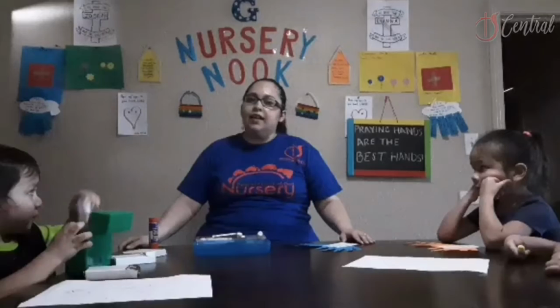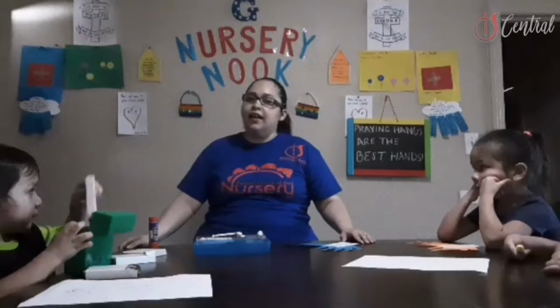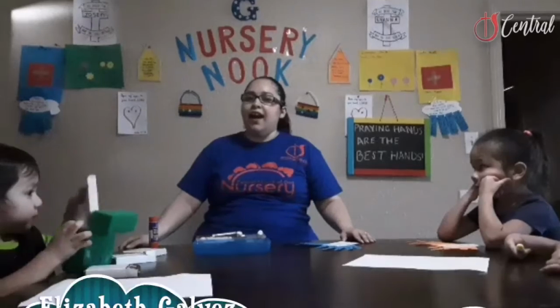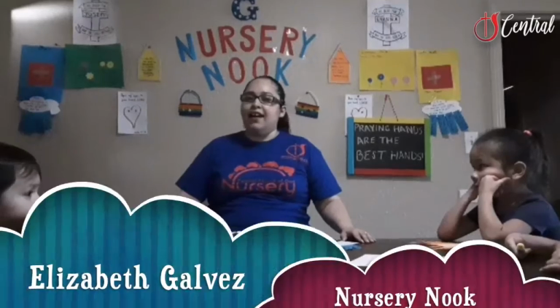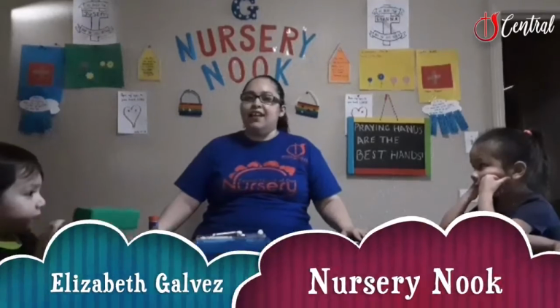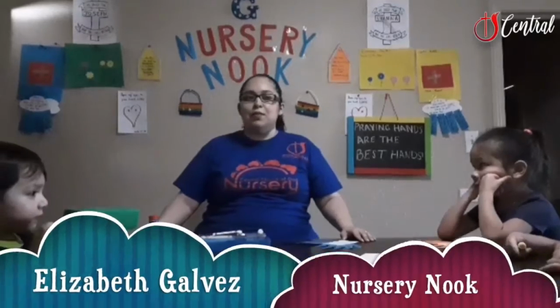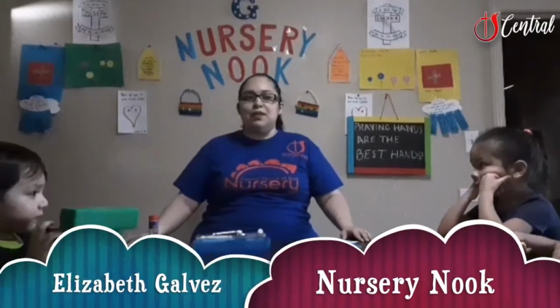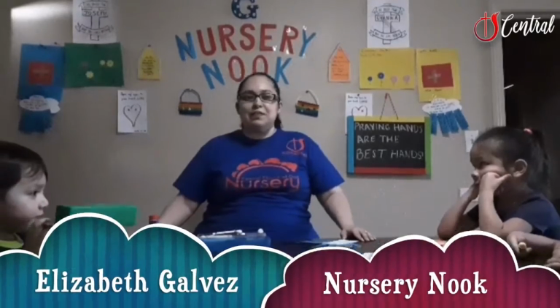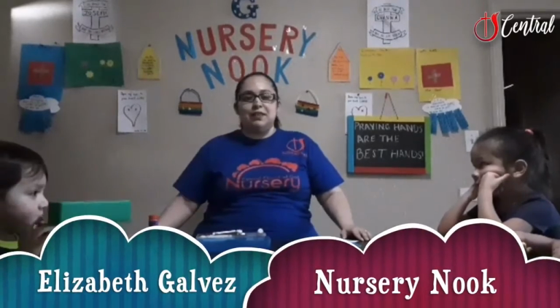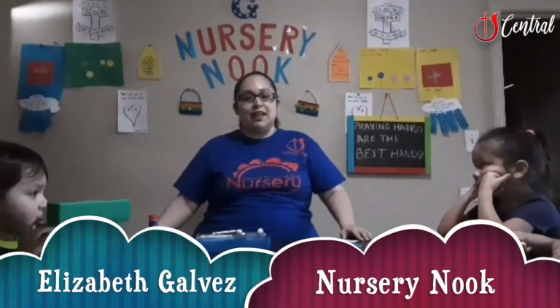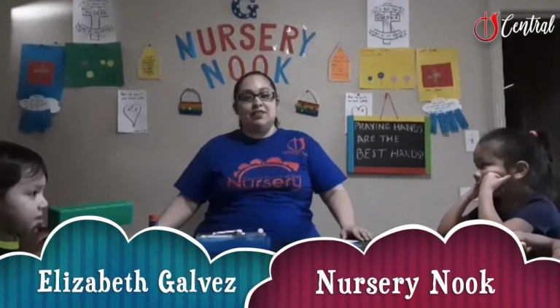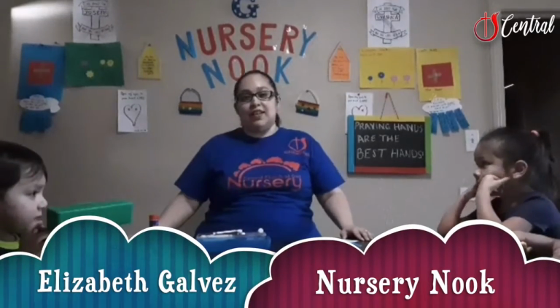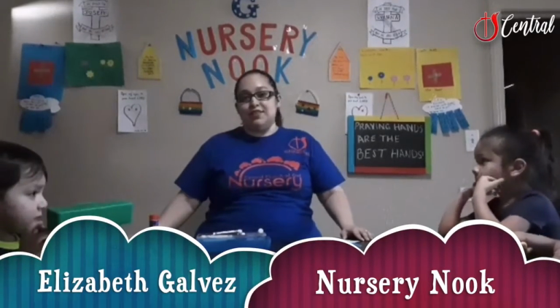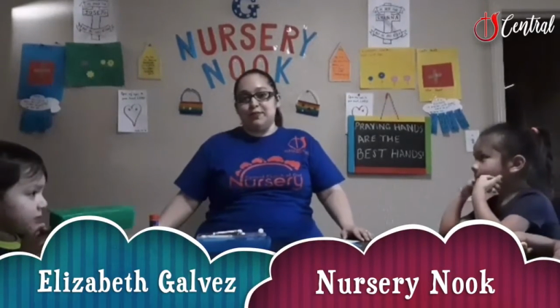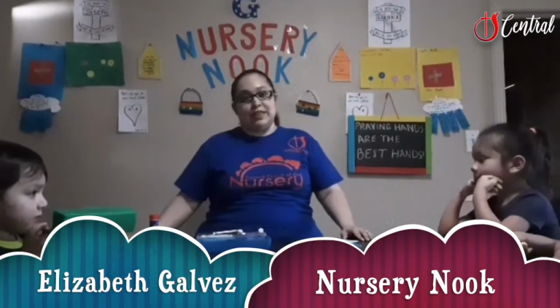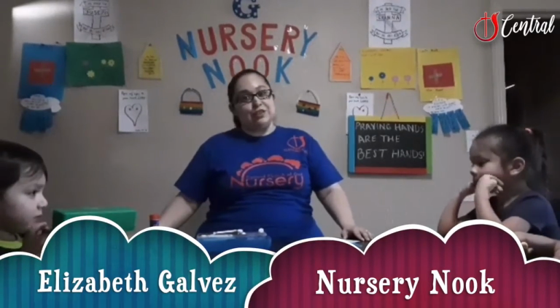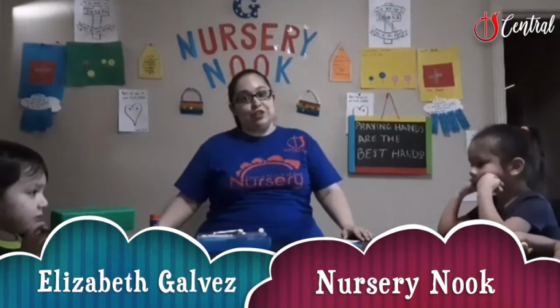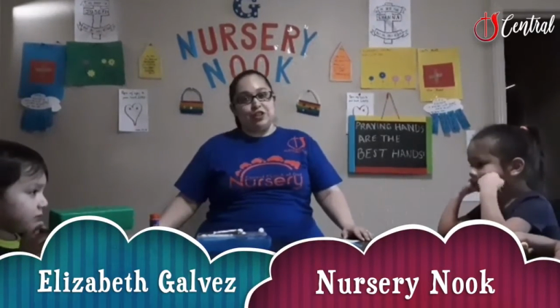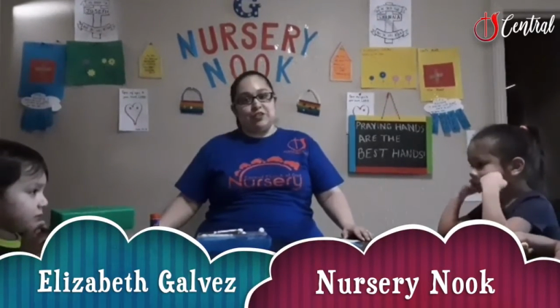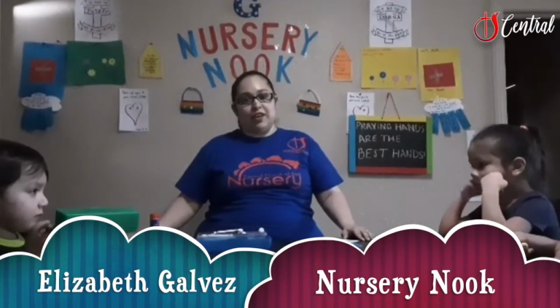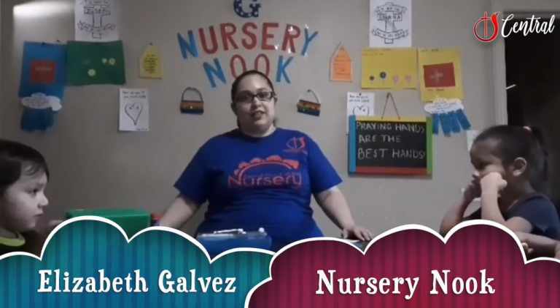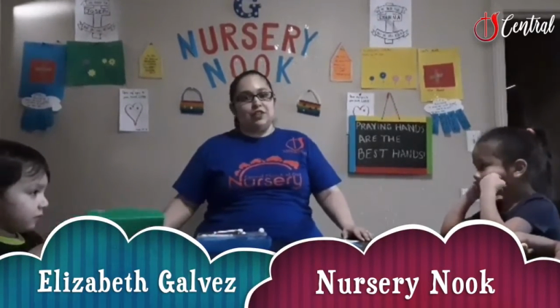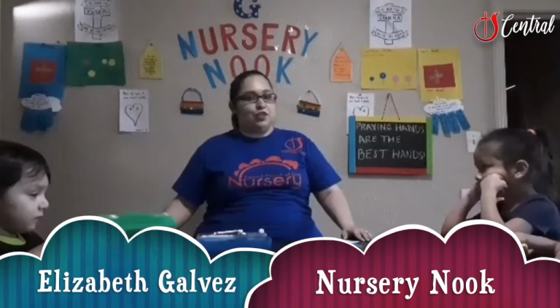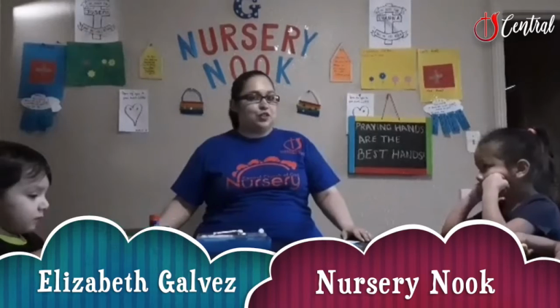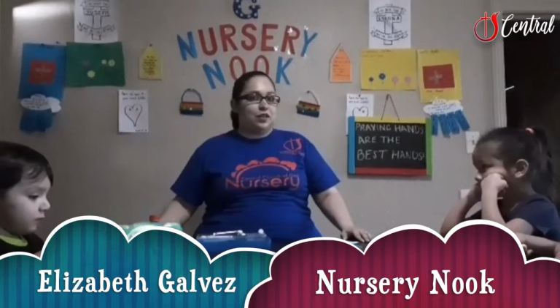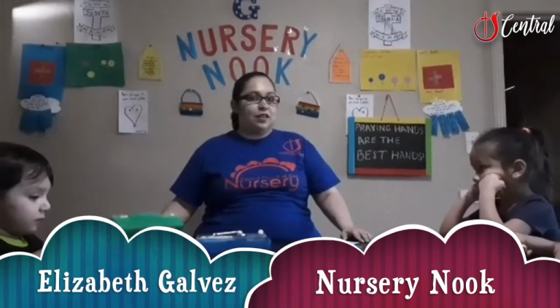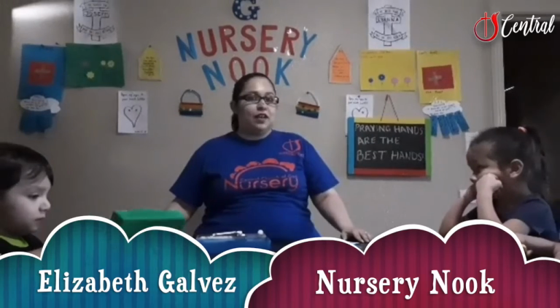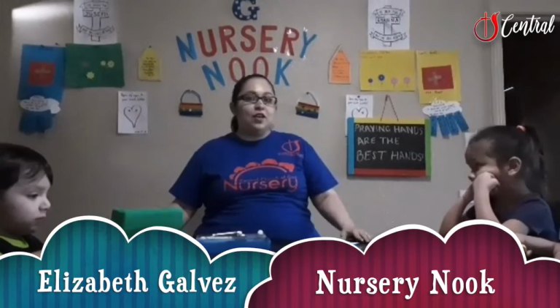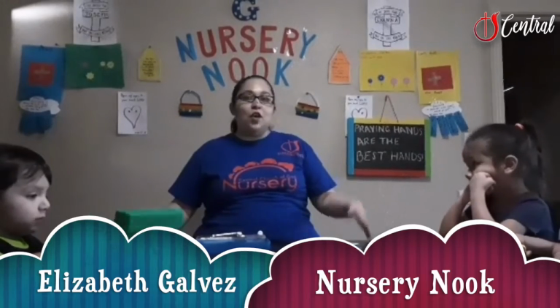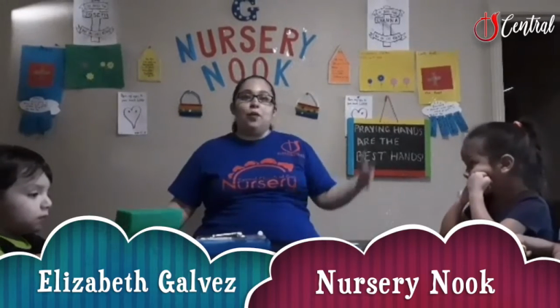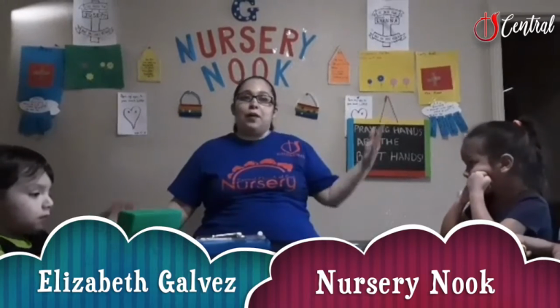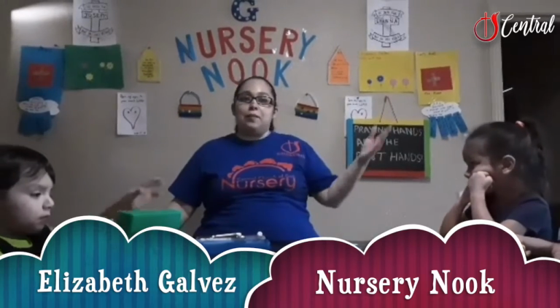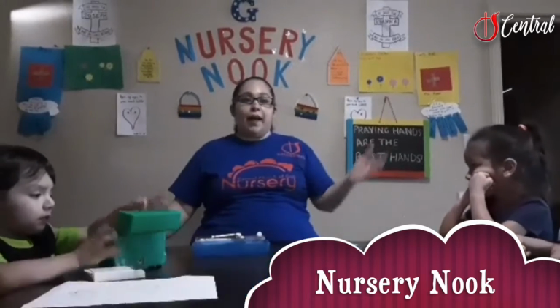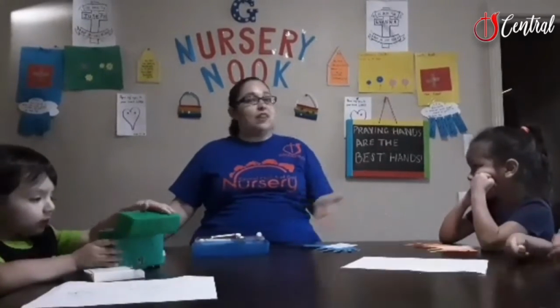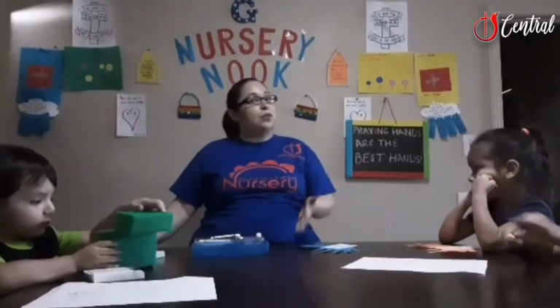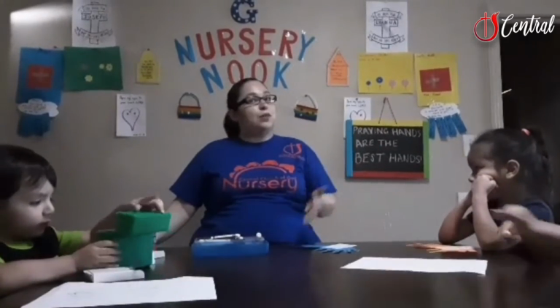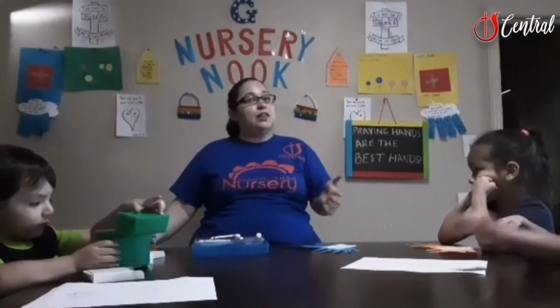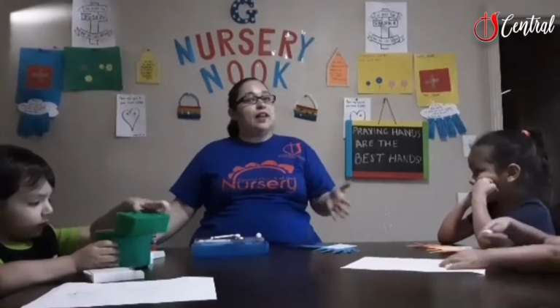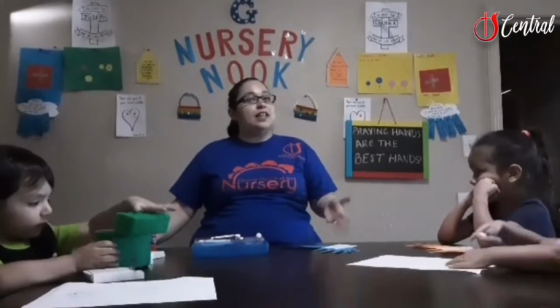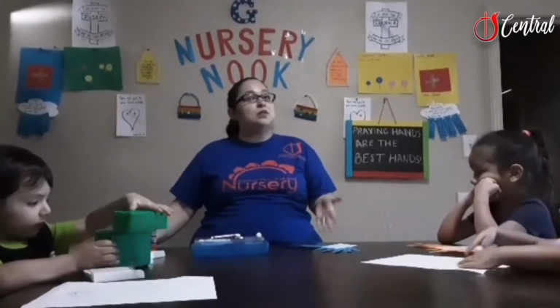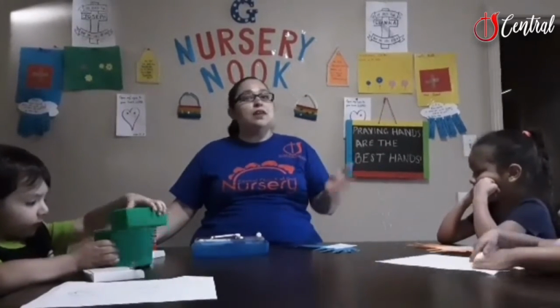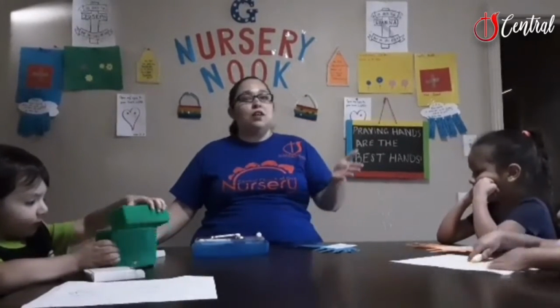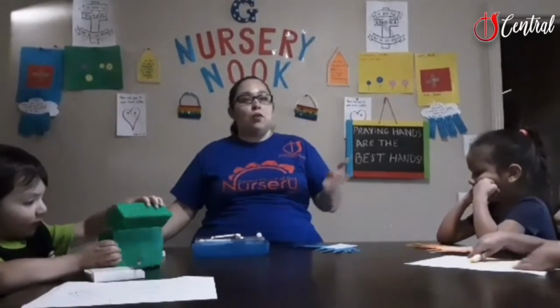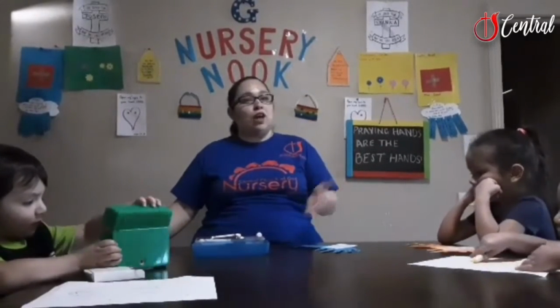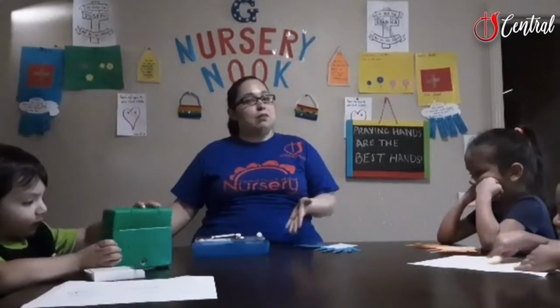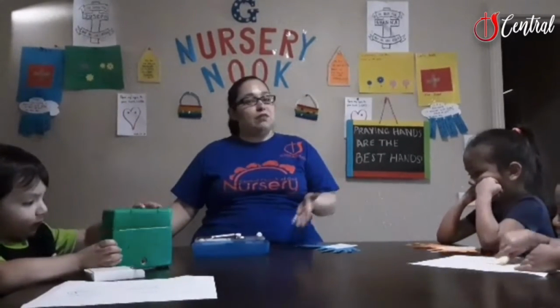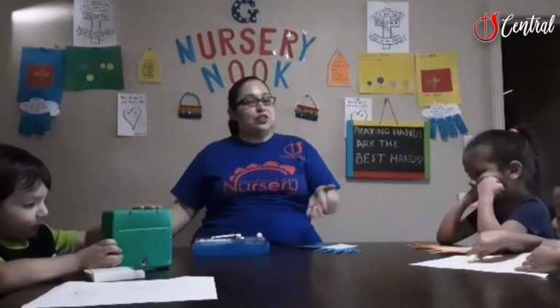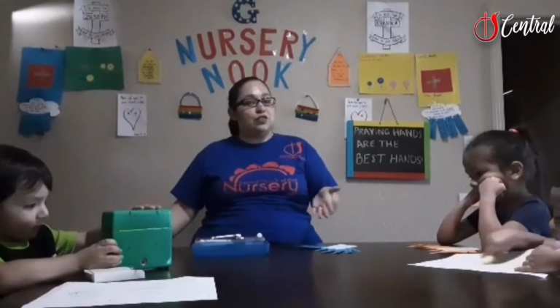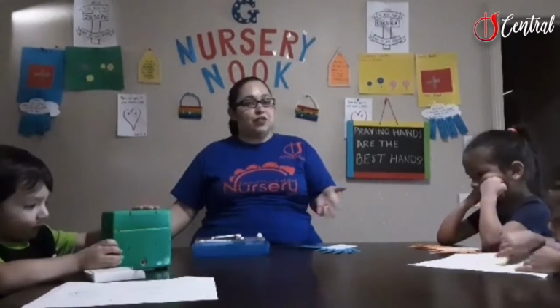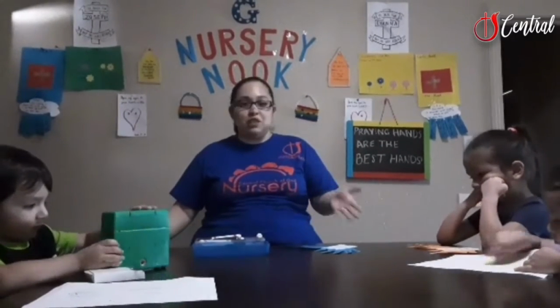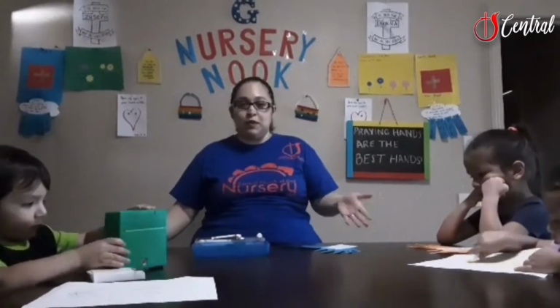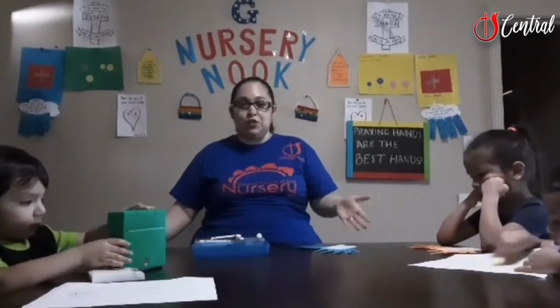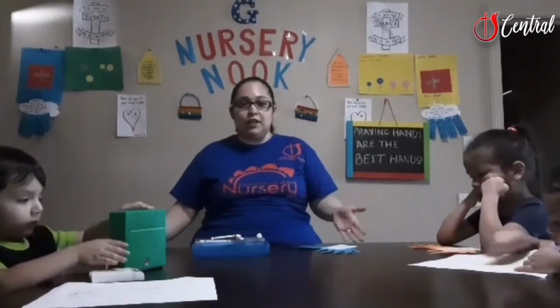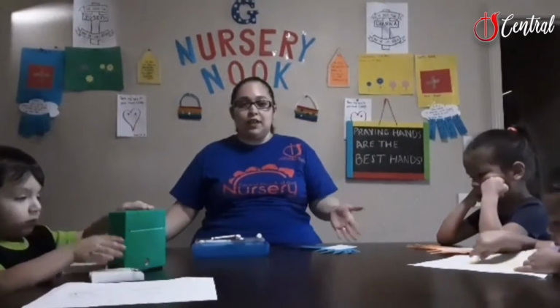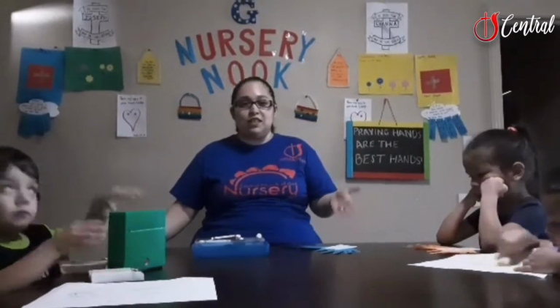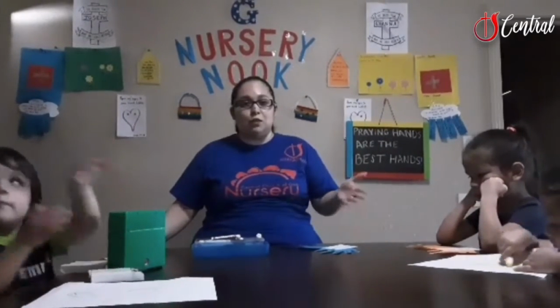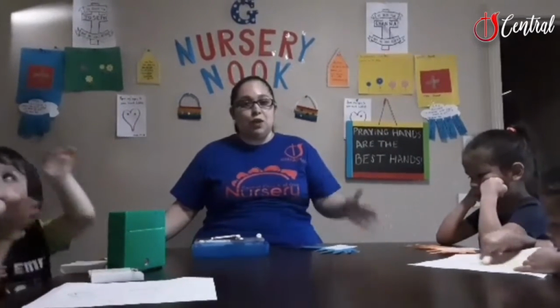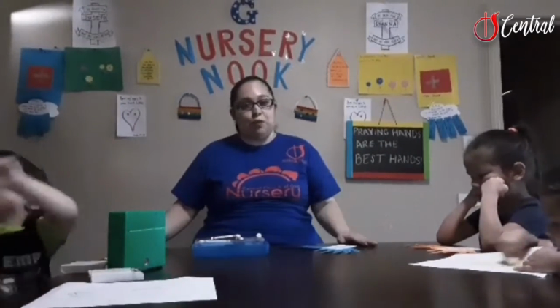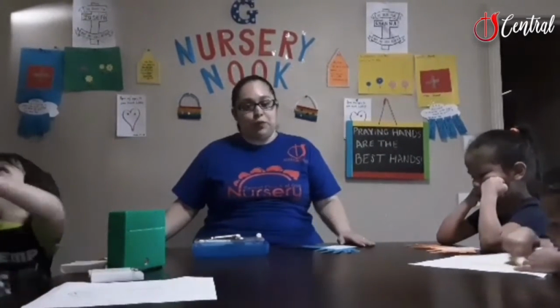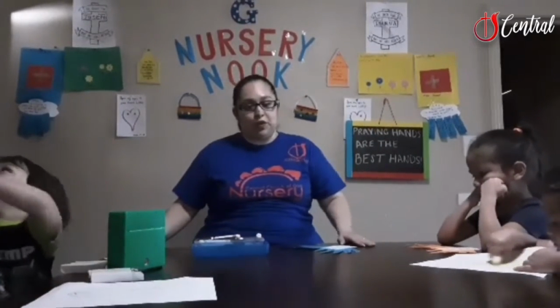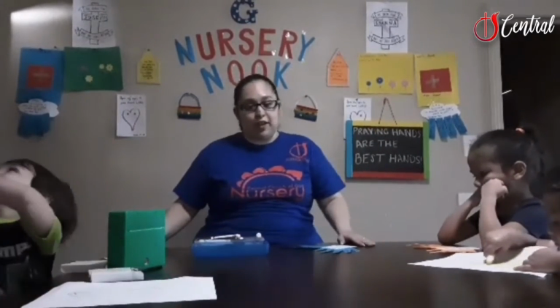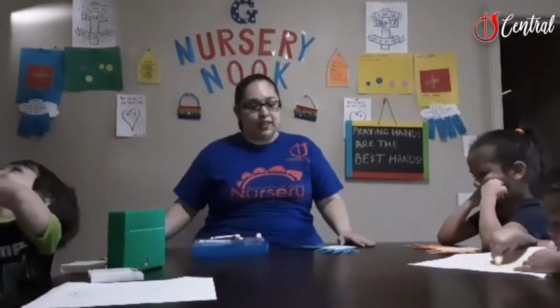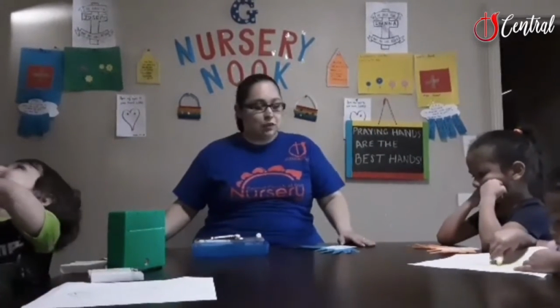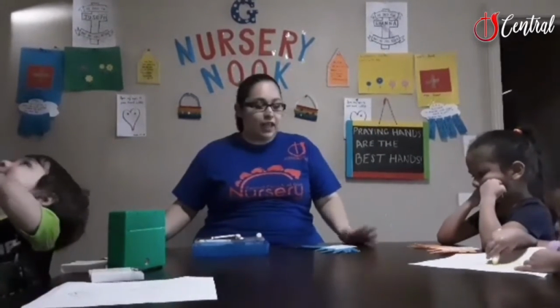Hi, I'm Elizabeth Galvez from Central Church of God's Nurse Raymond. Welcome back if you were here last week, and welcome if it's your first week joining us. We hope you're here next week.